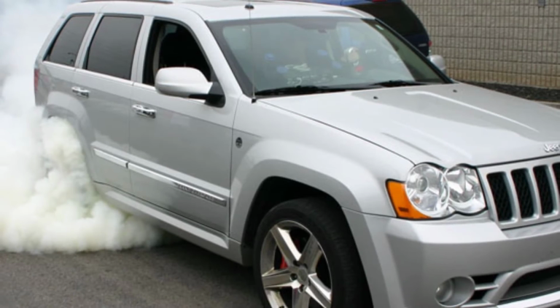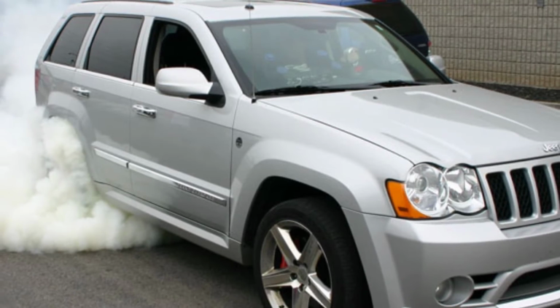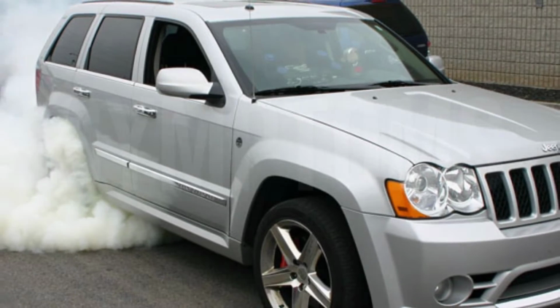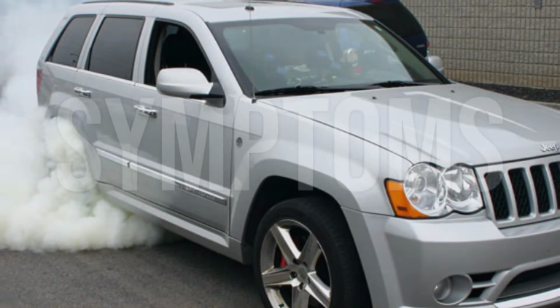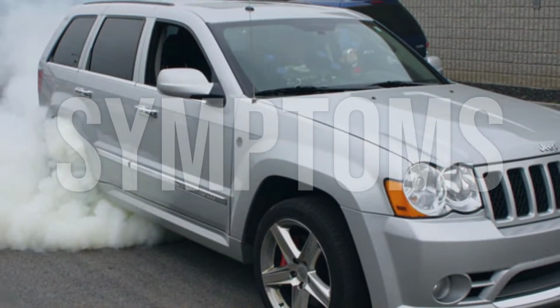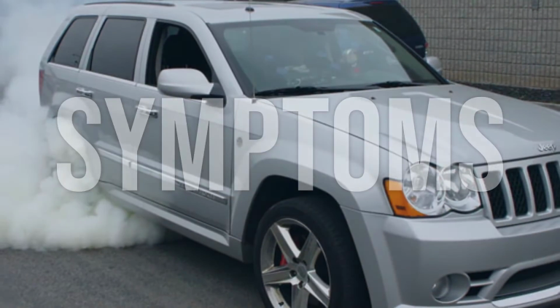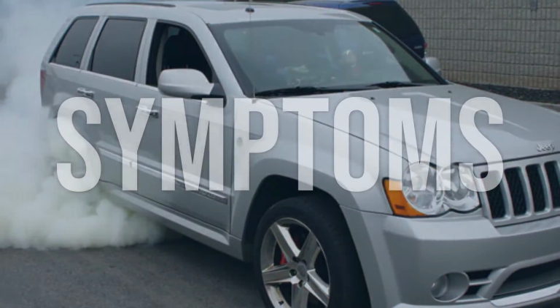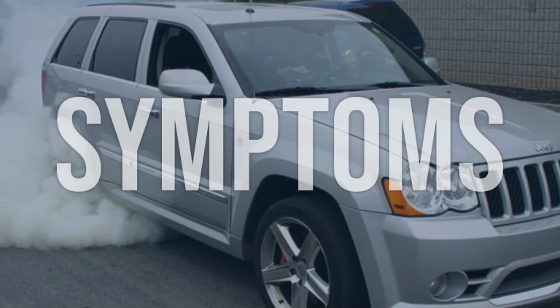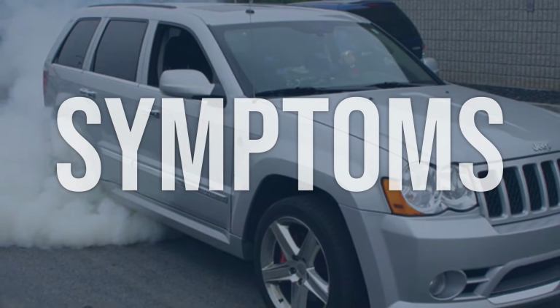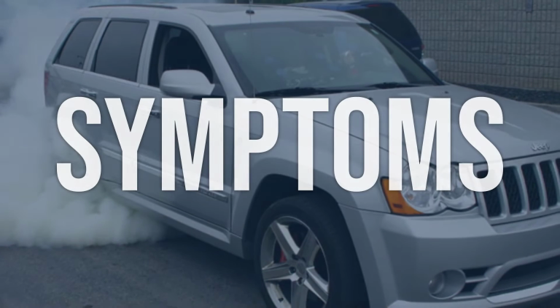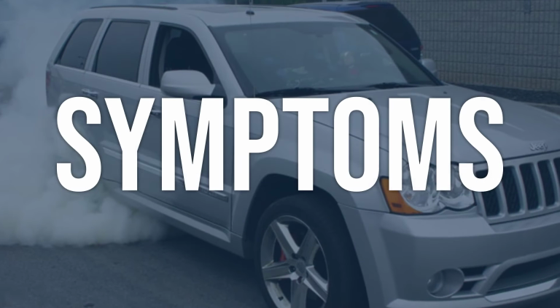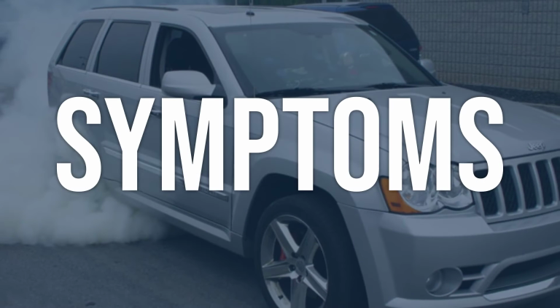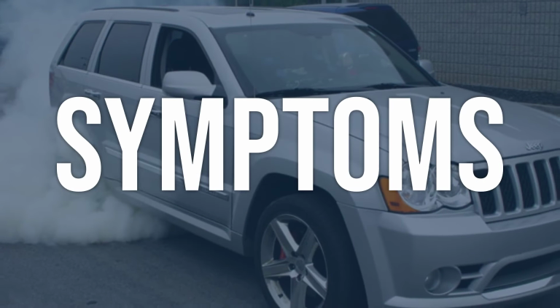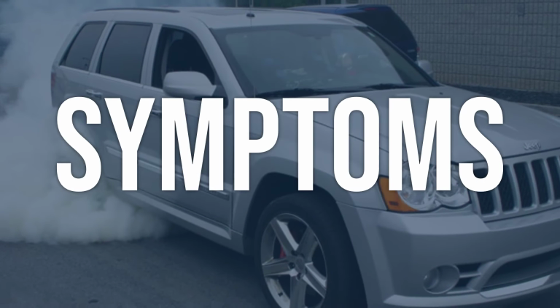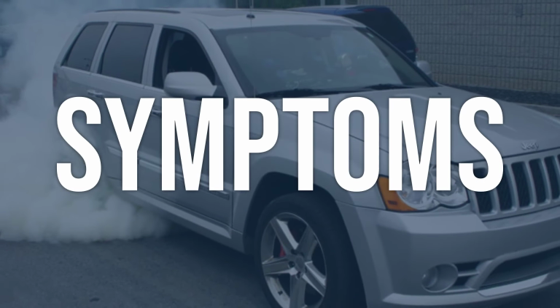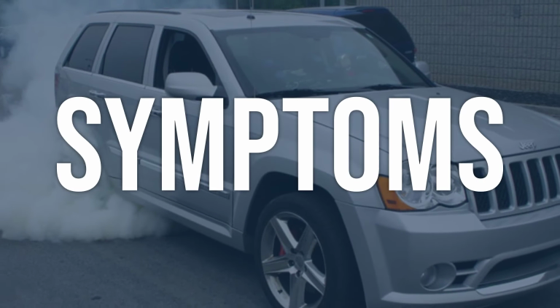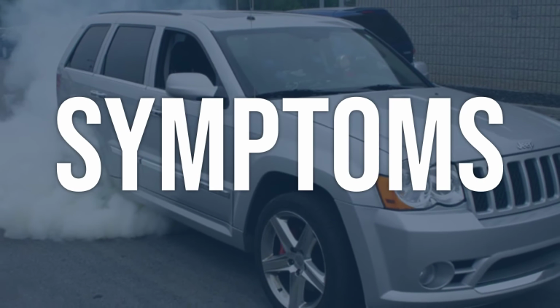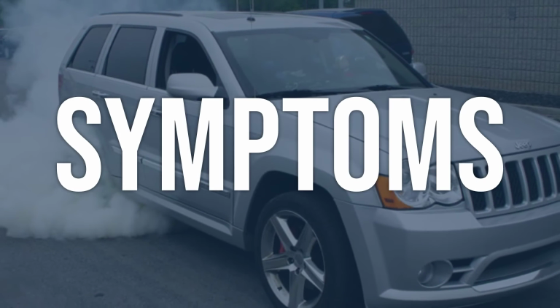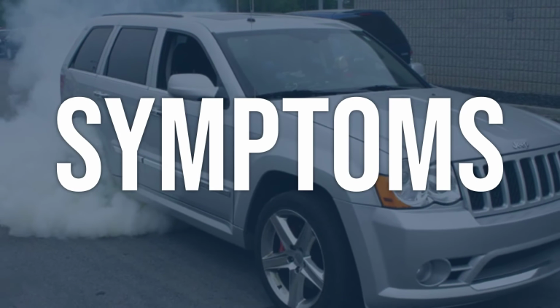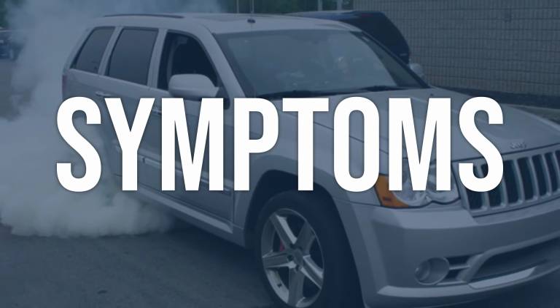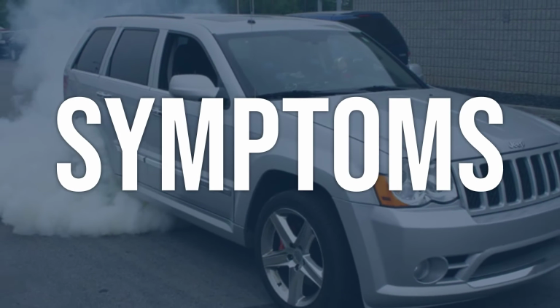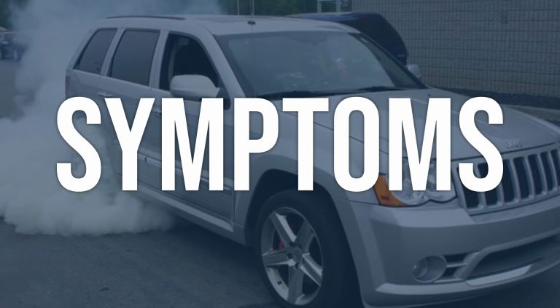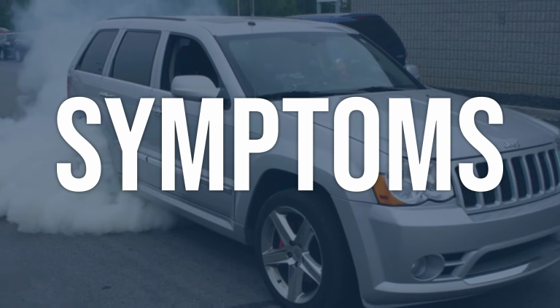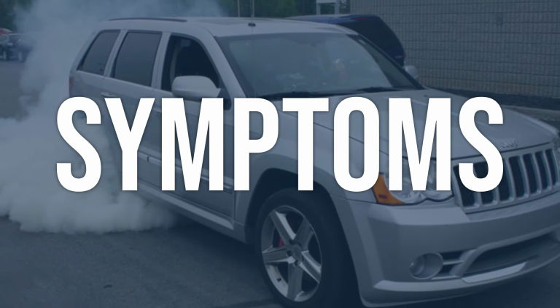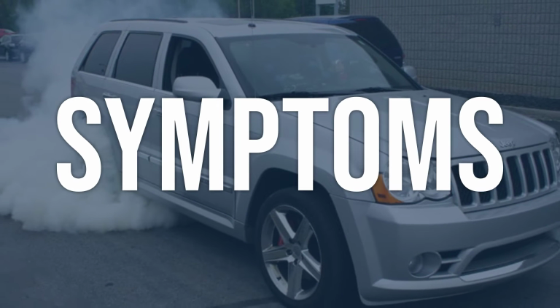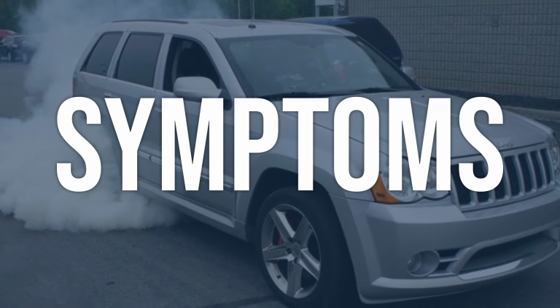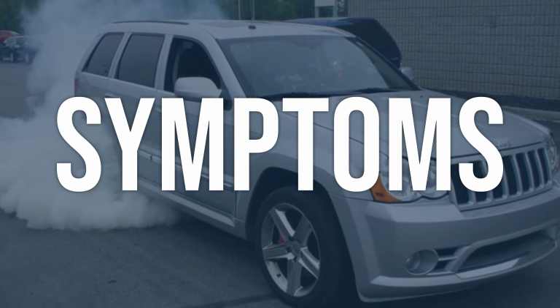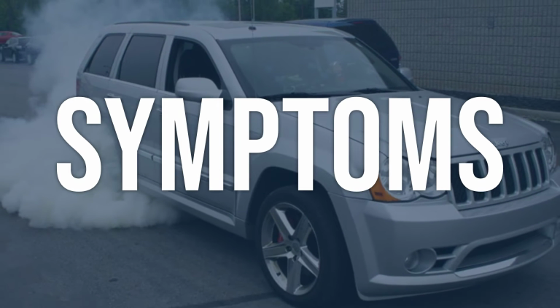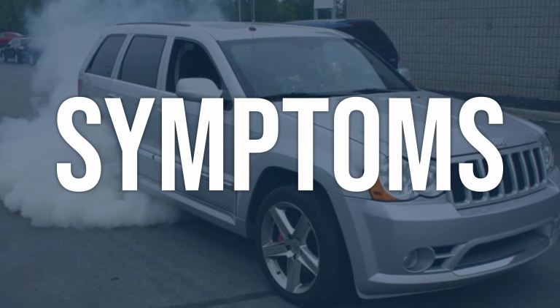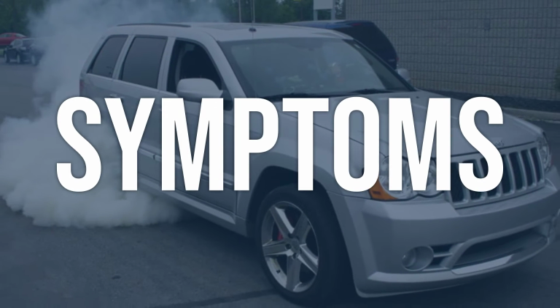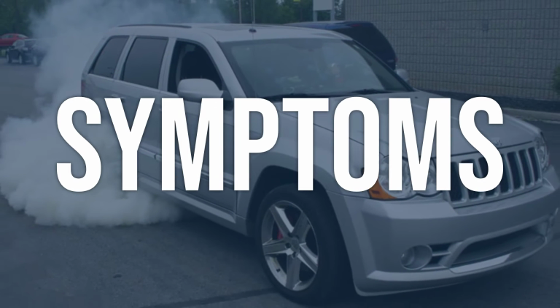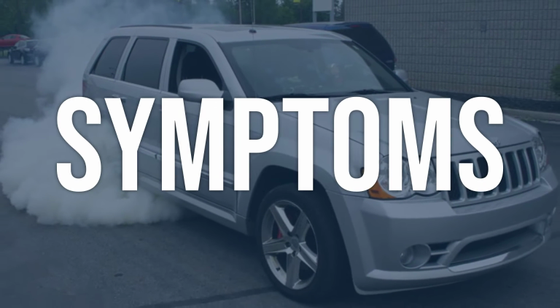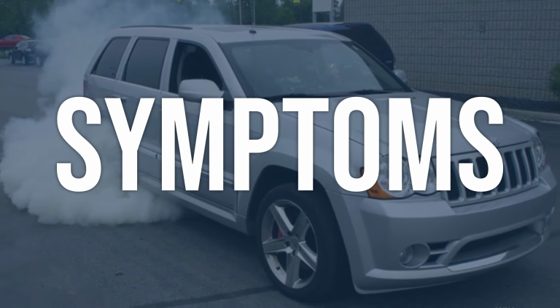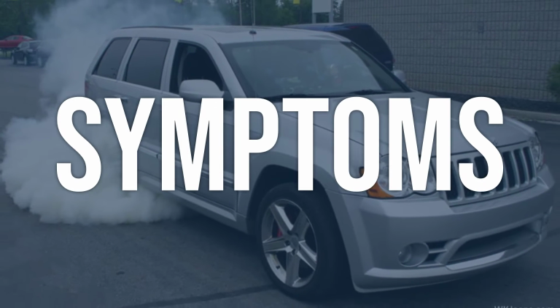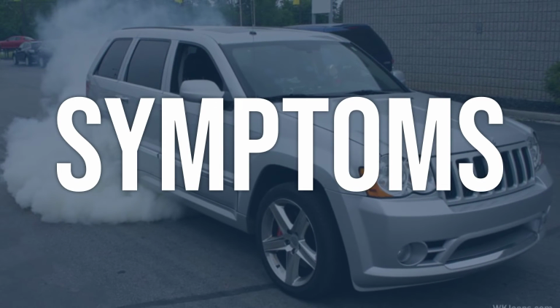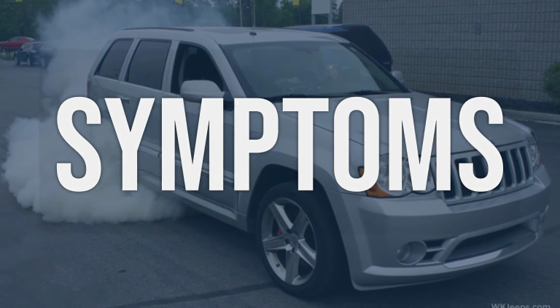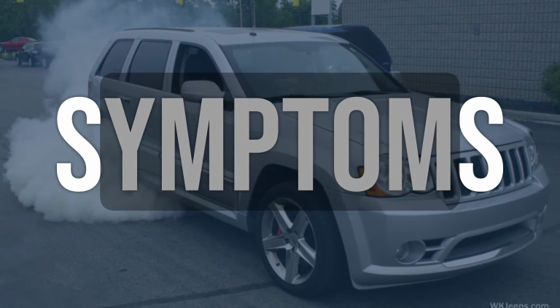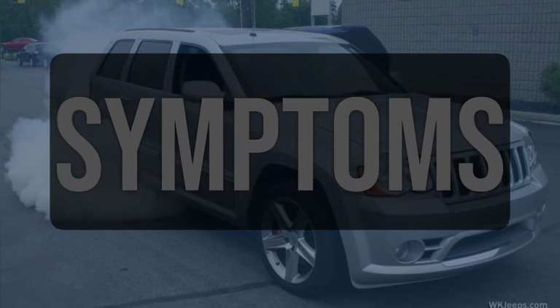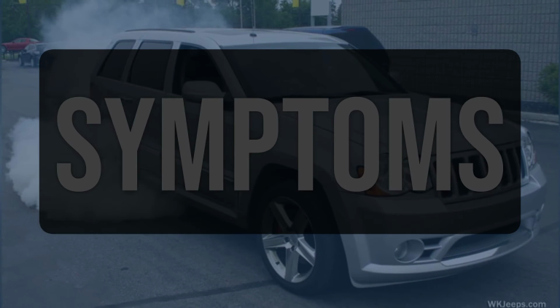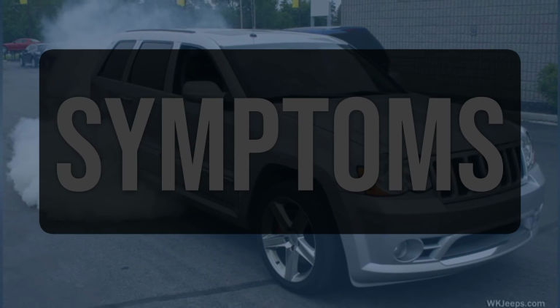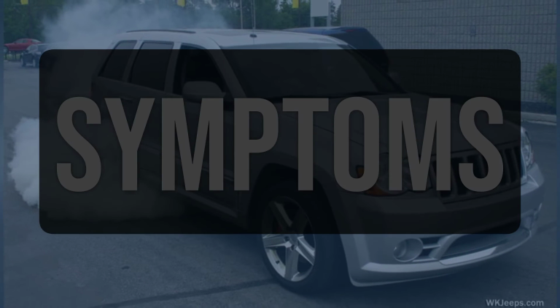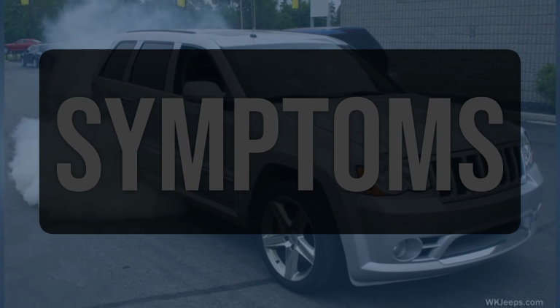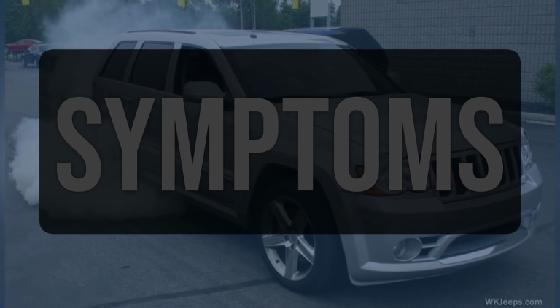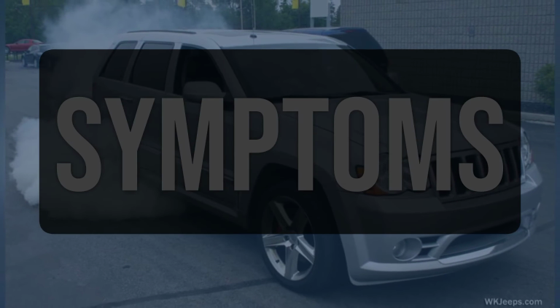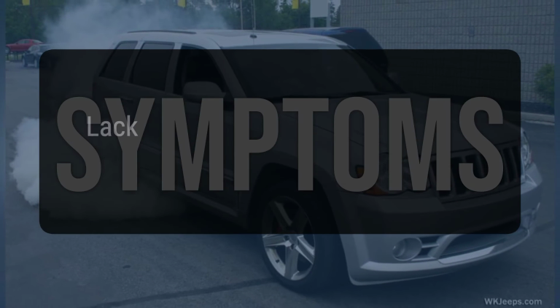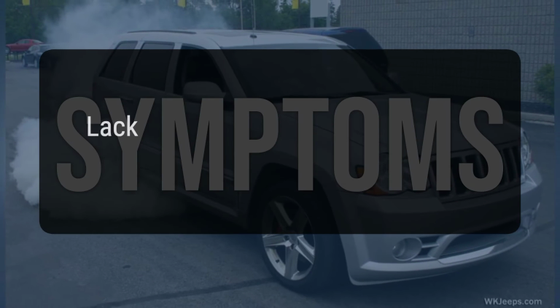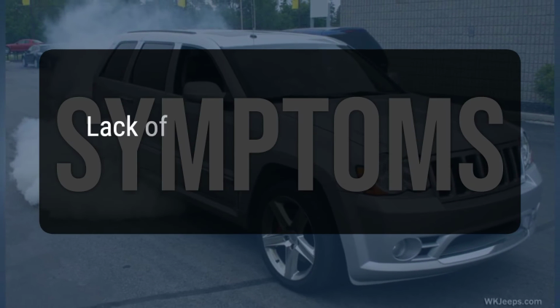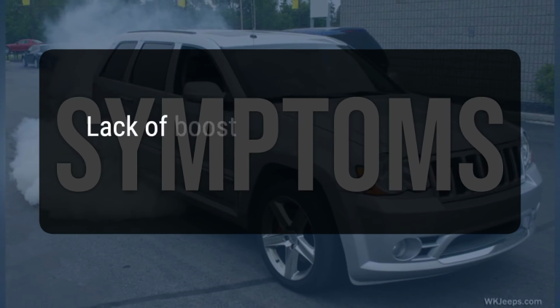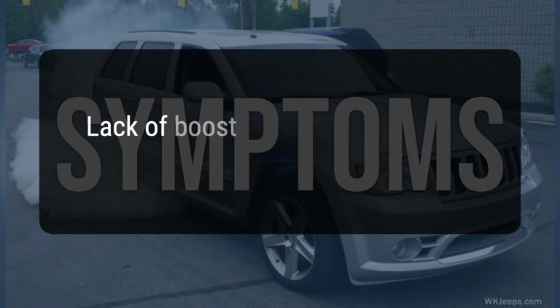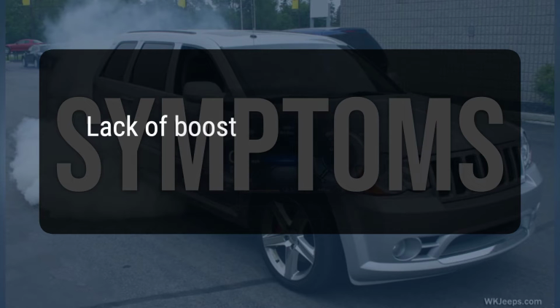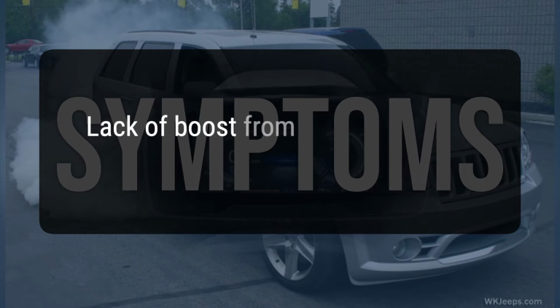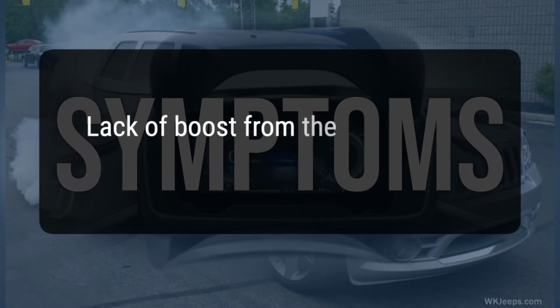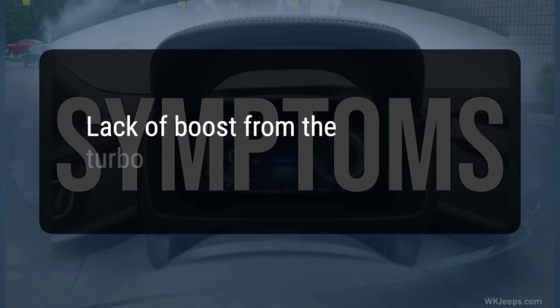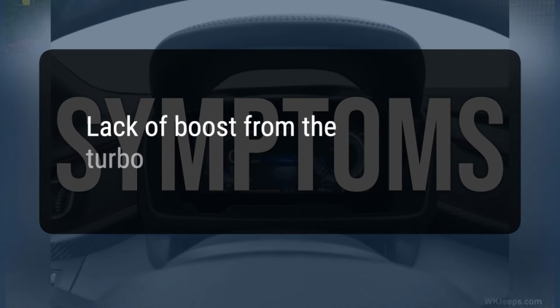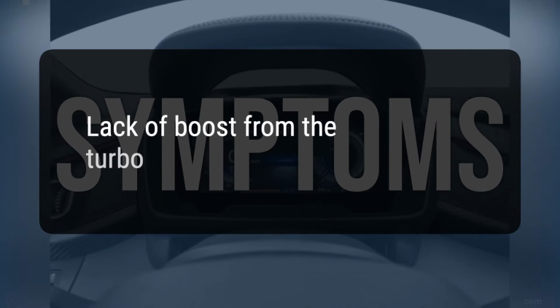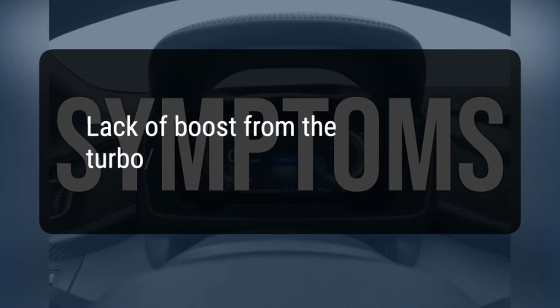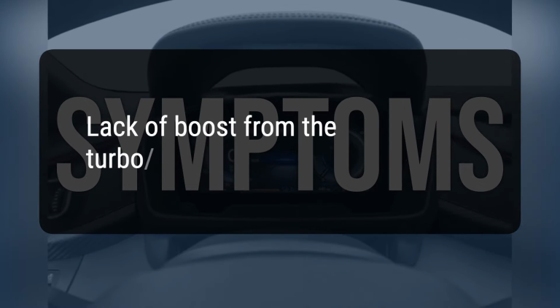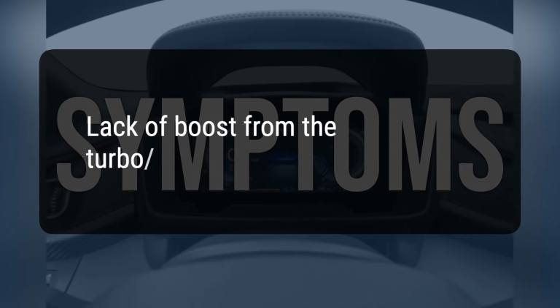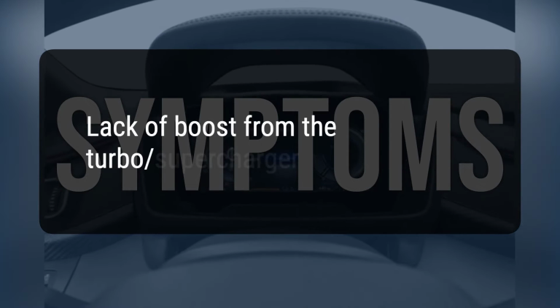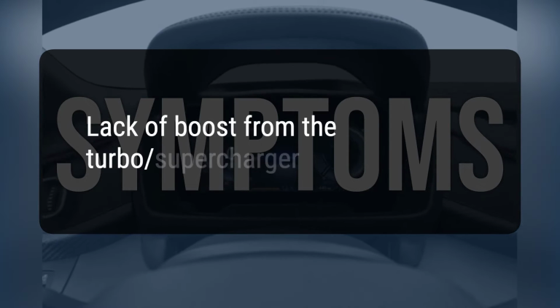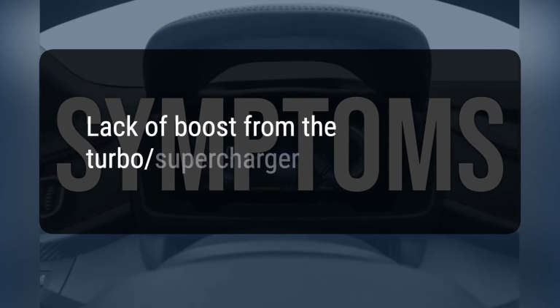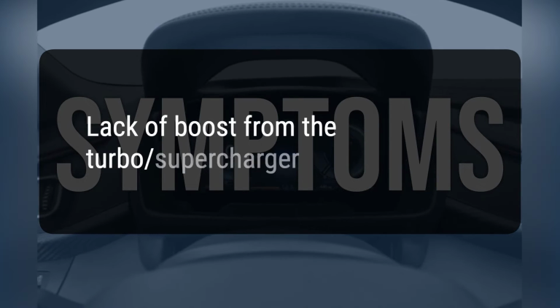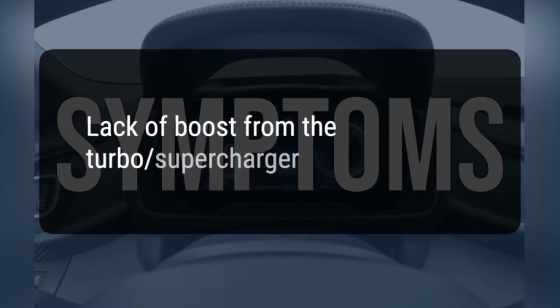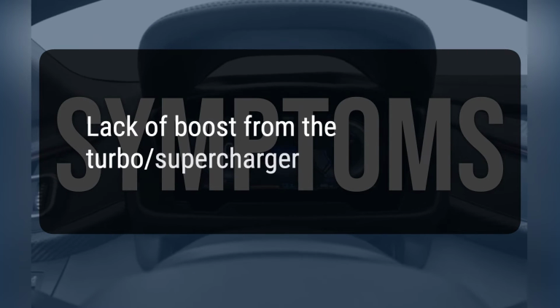When you encounter this OBD error, the vehicle typically exhibits the following symptom: lack of boost from the turbo/supercharger.